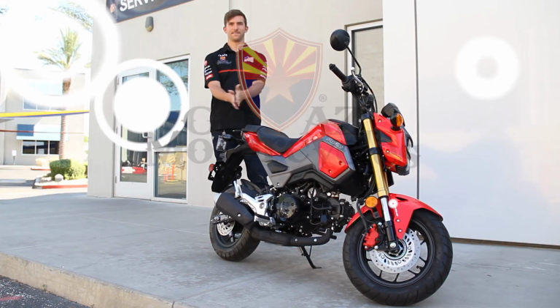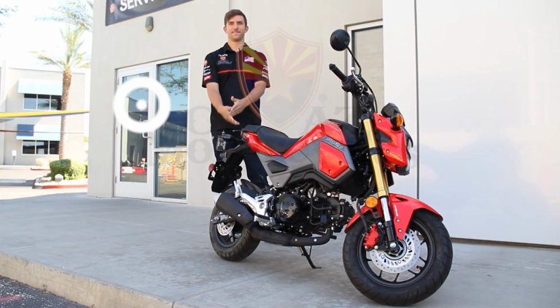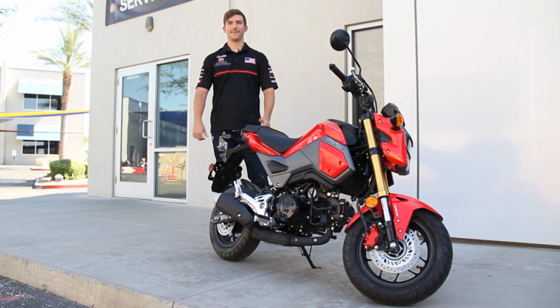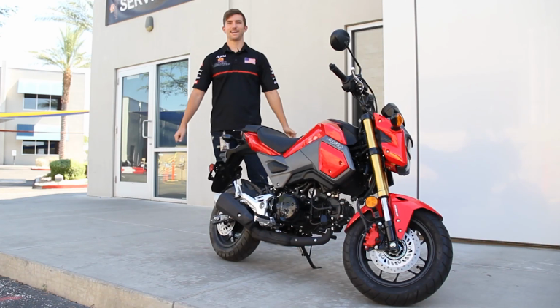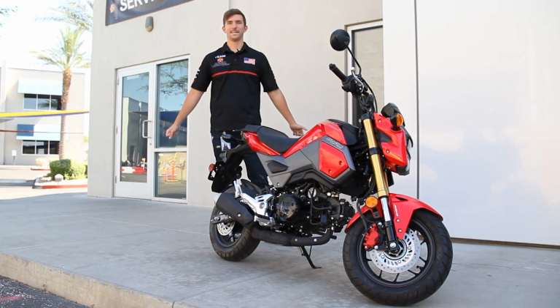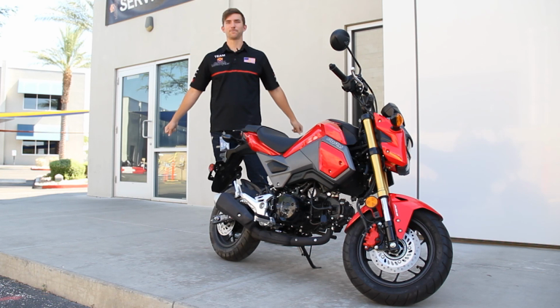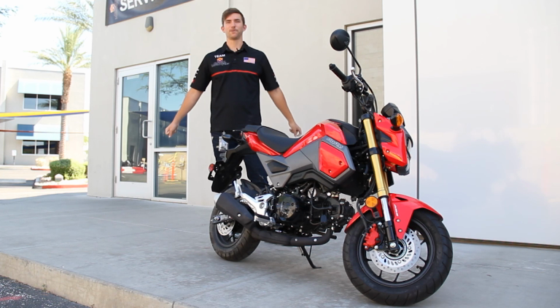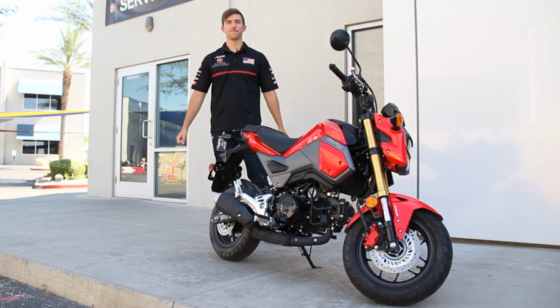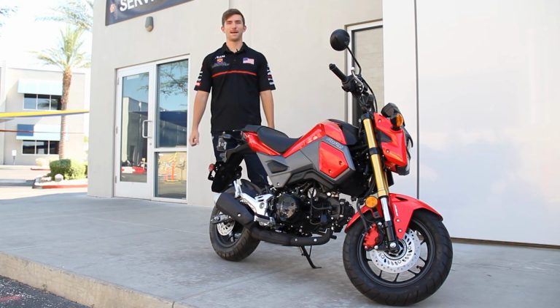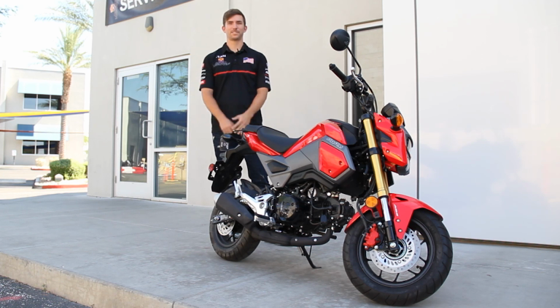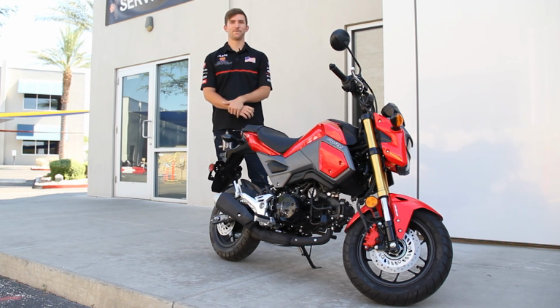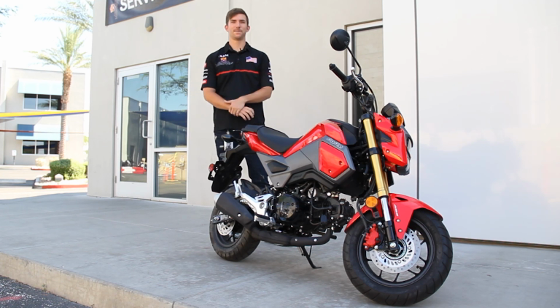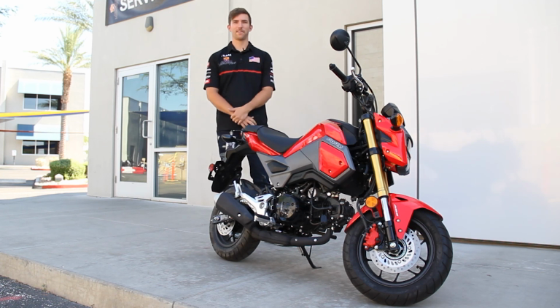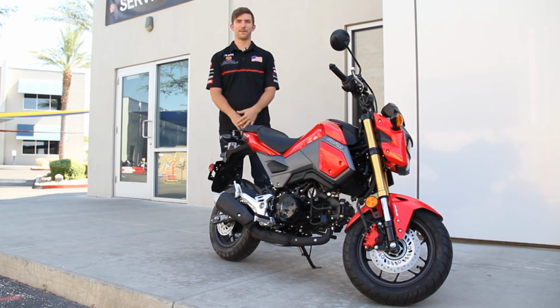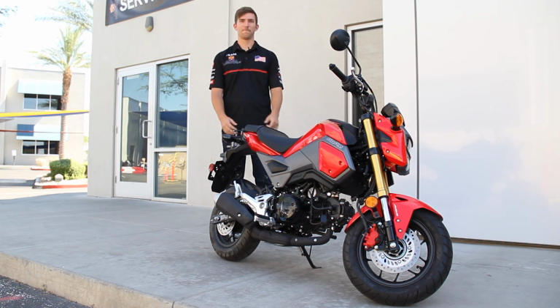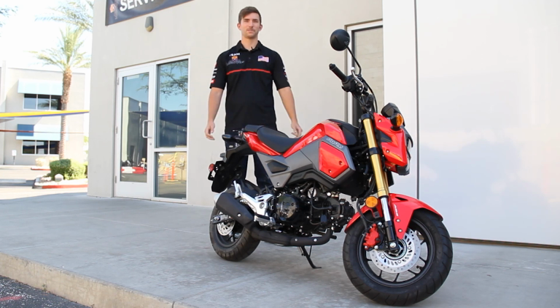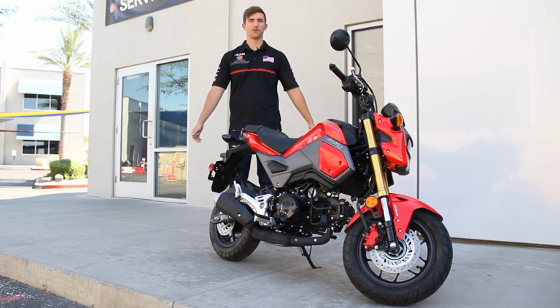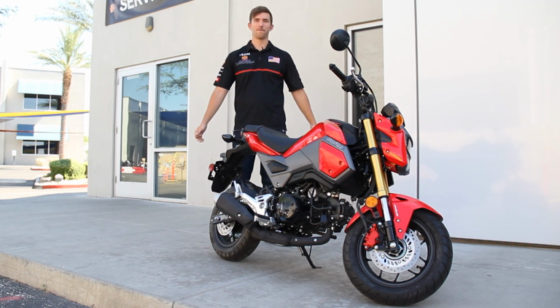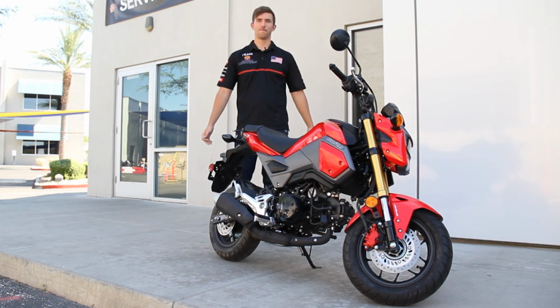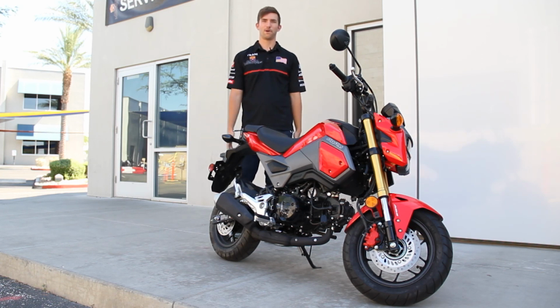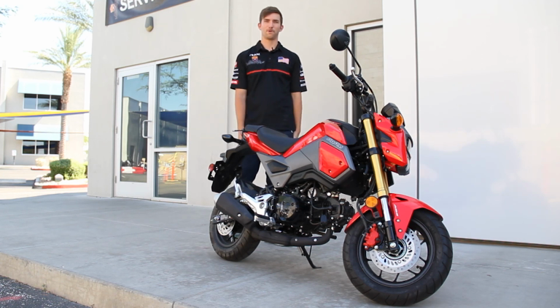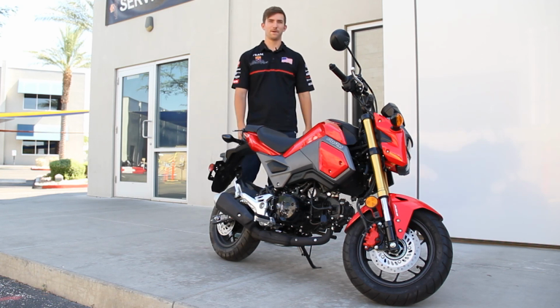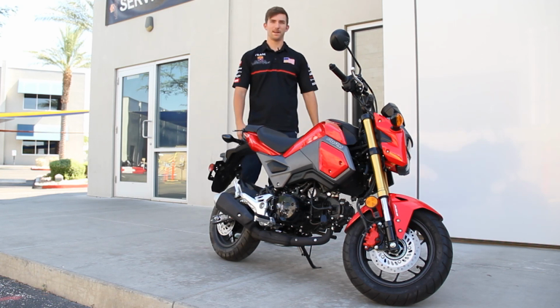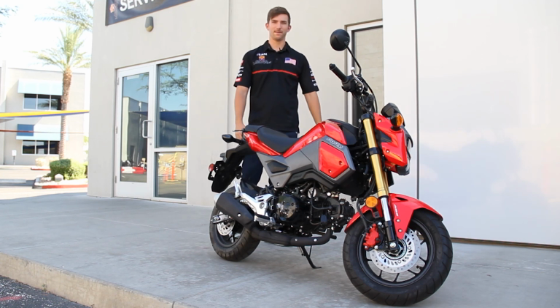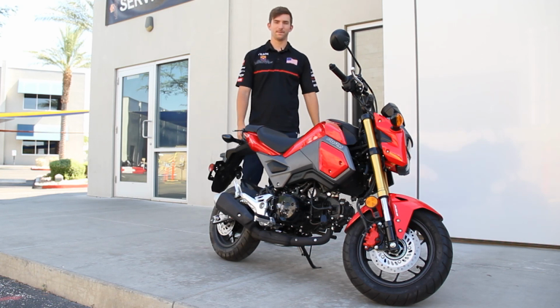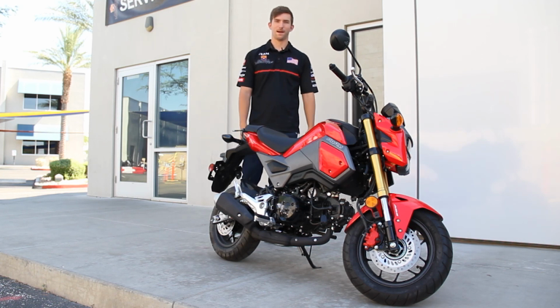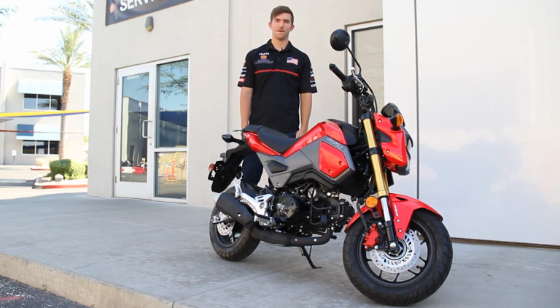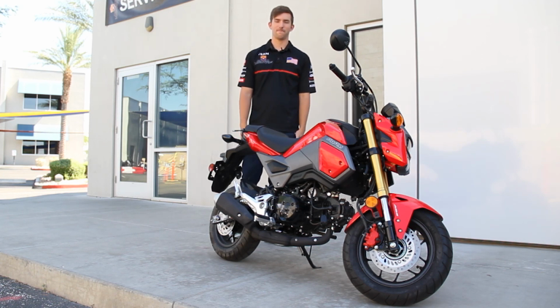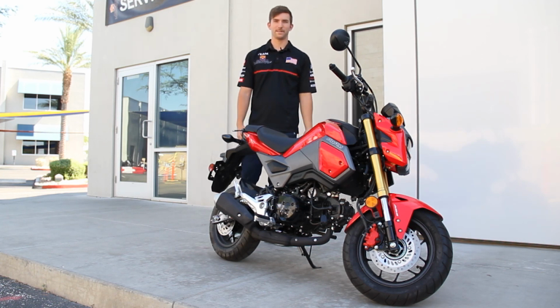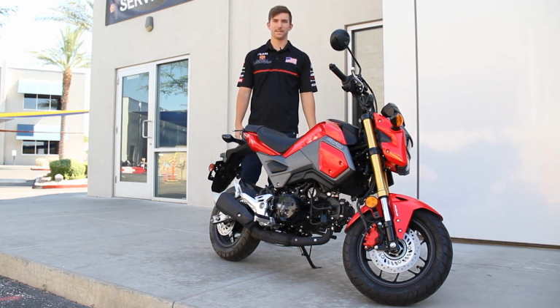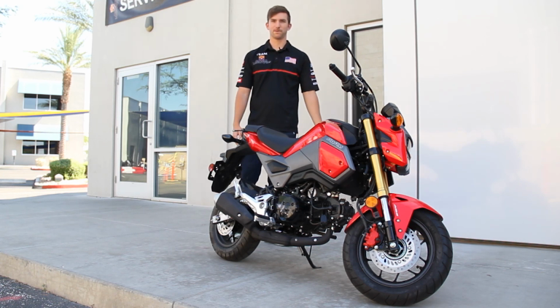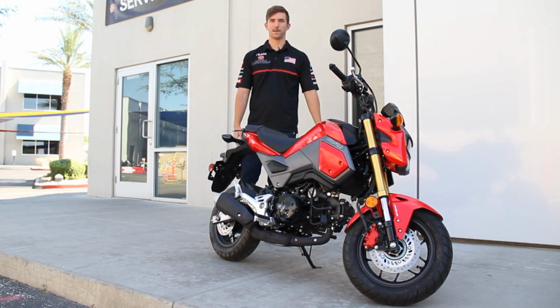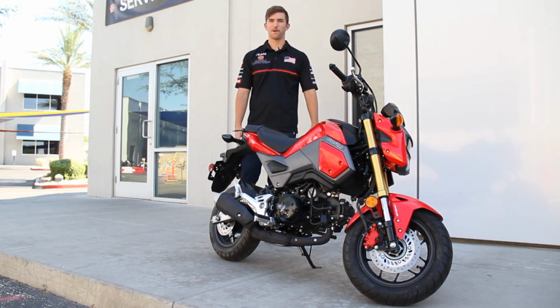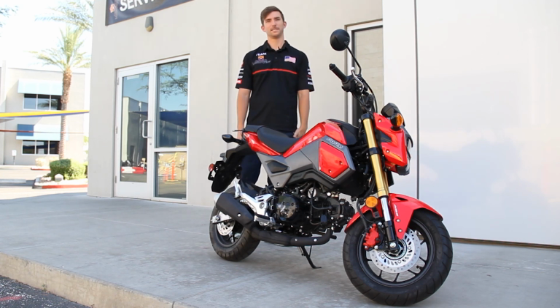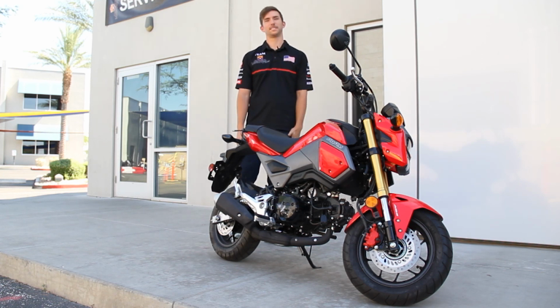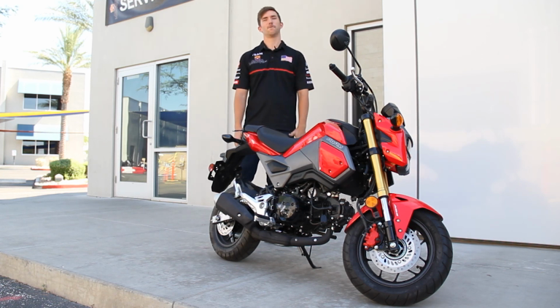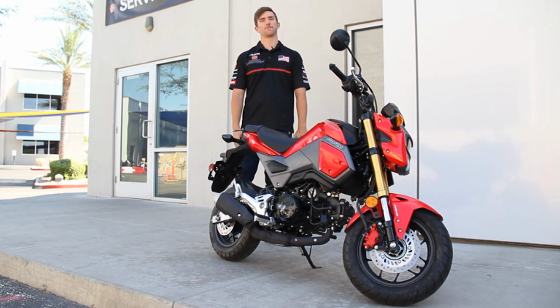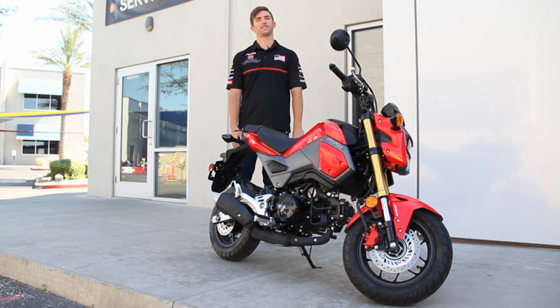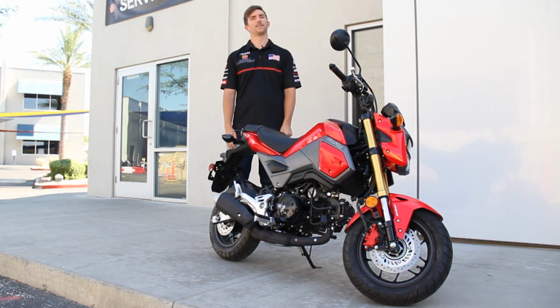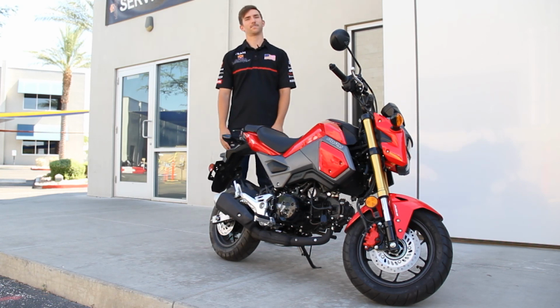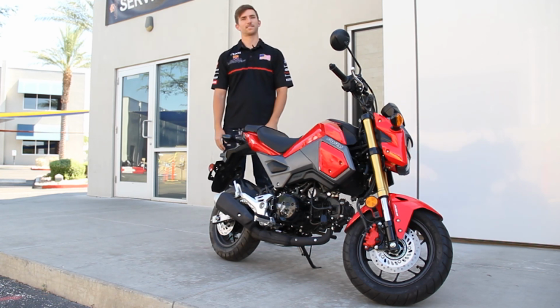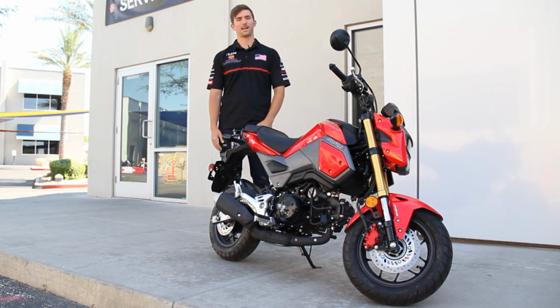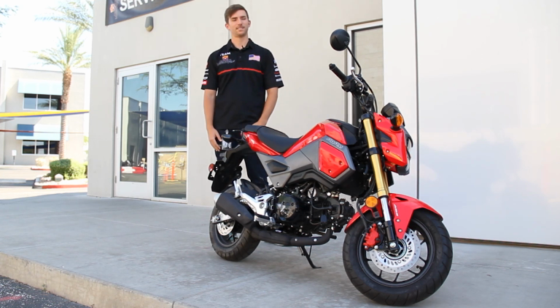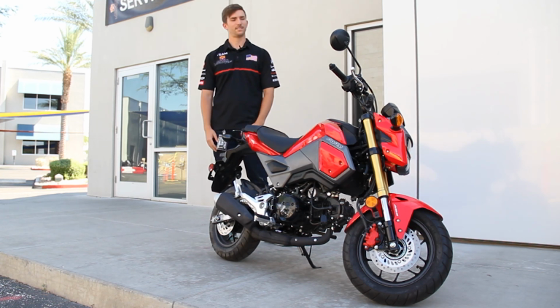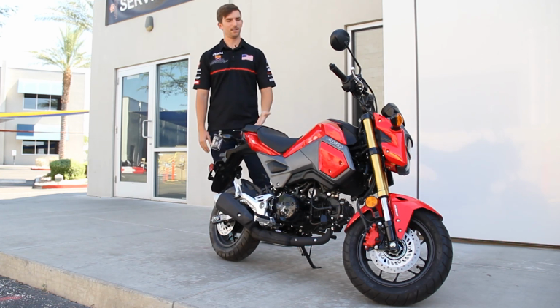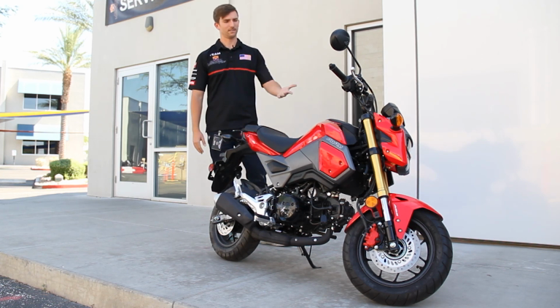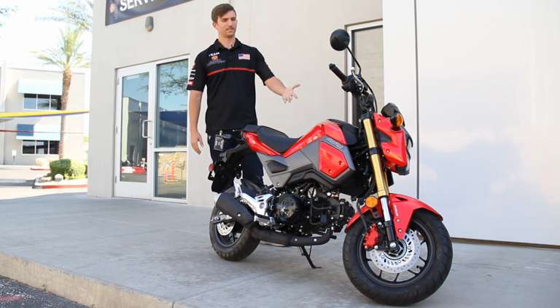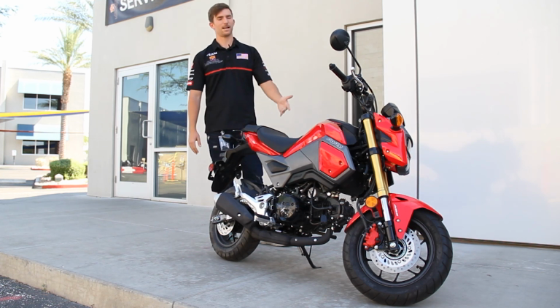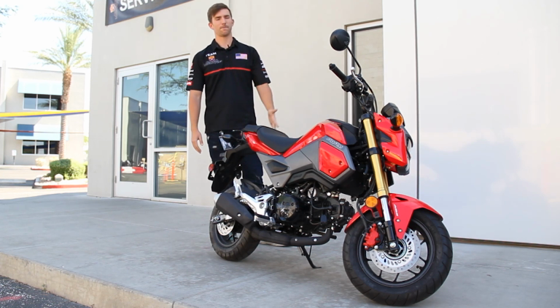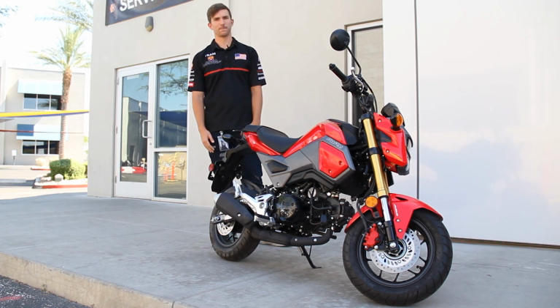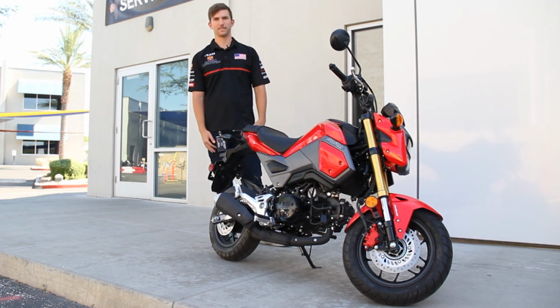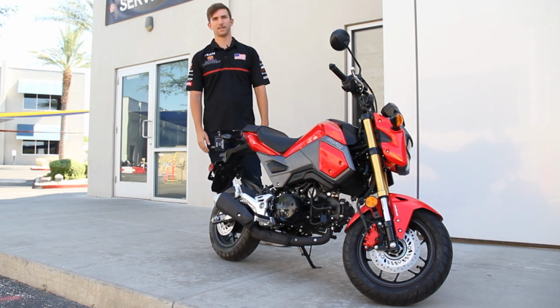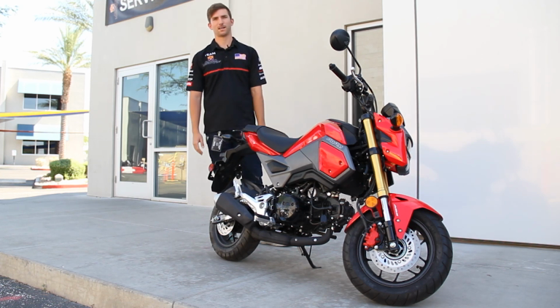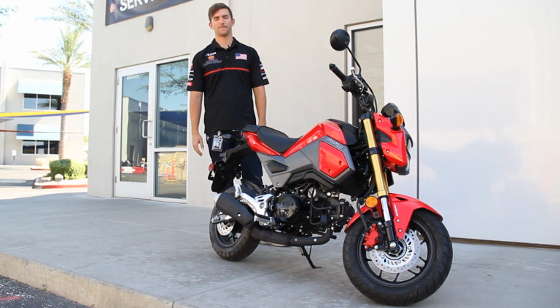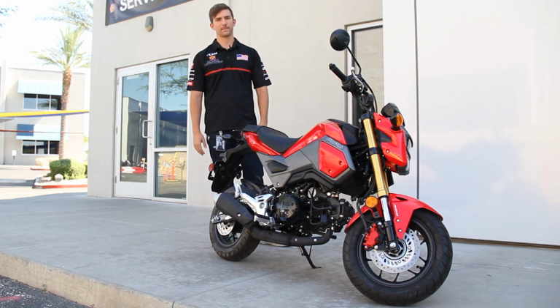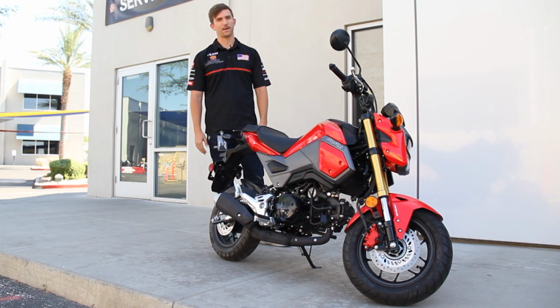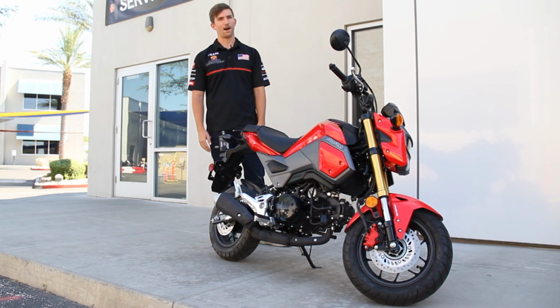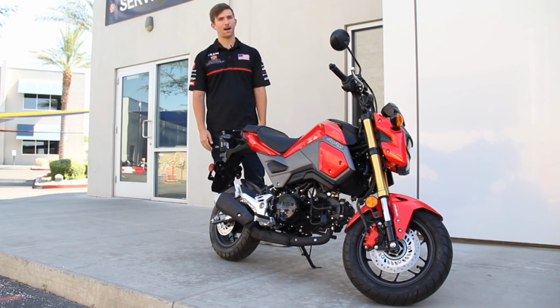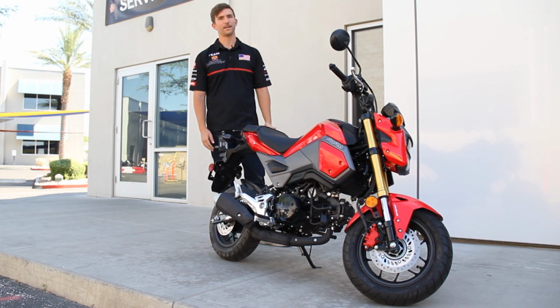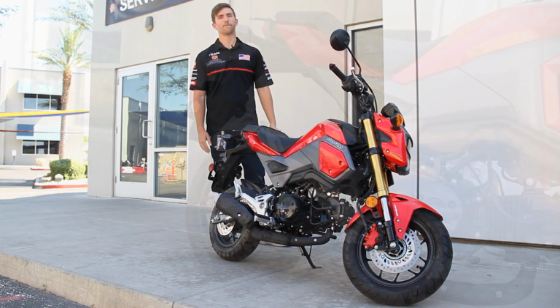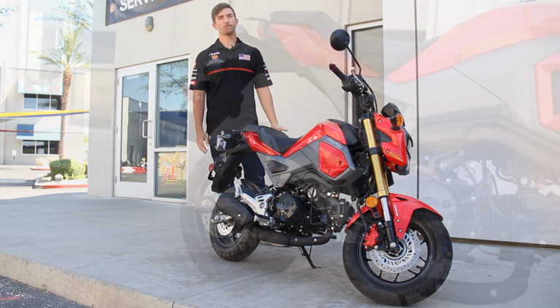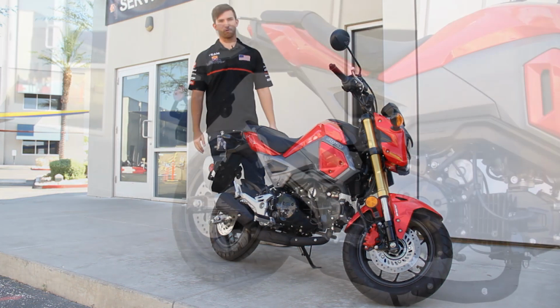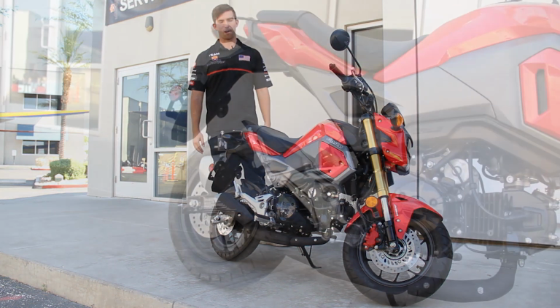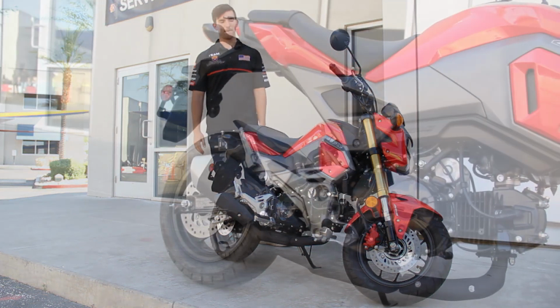Hey guys, welcome back to another episode of Moto Minute. I'm Evan here with GoAZ Motorcycles in Scottsdale, and today we're going to be talking about the Honda Grom.